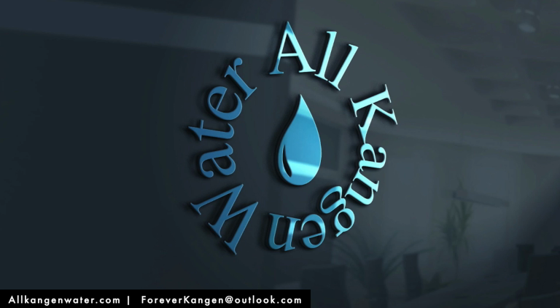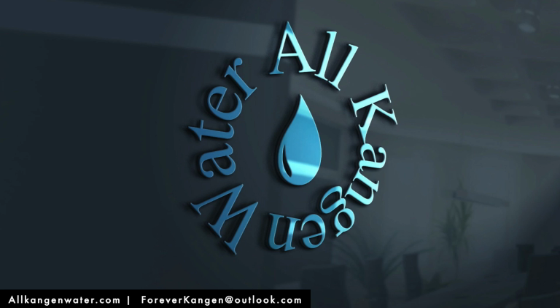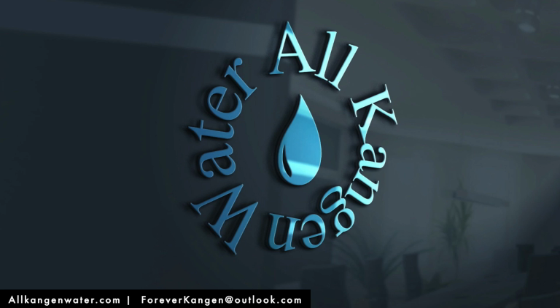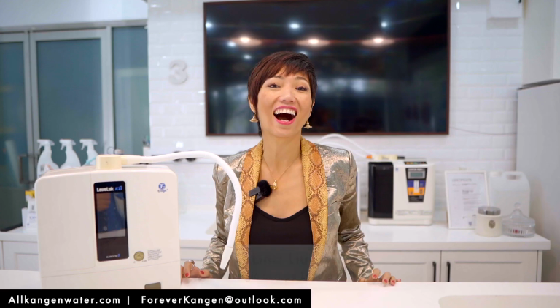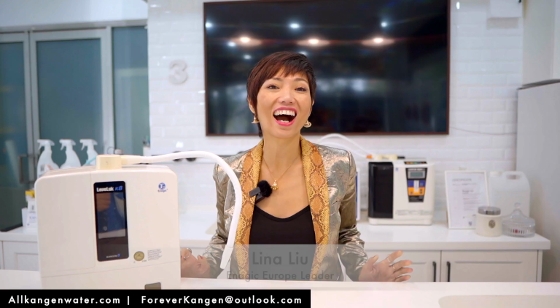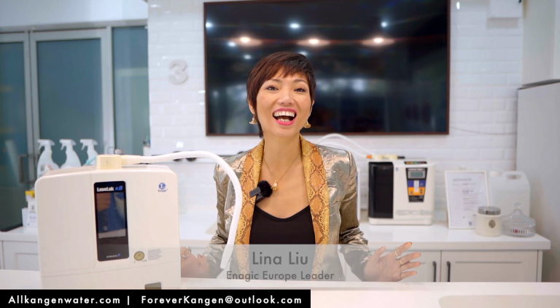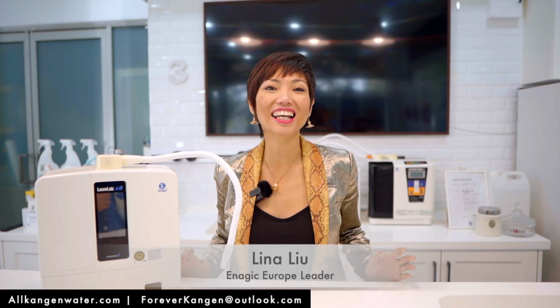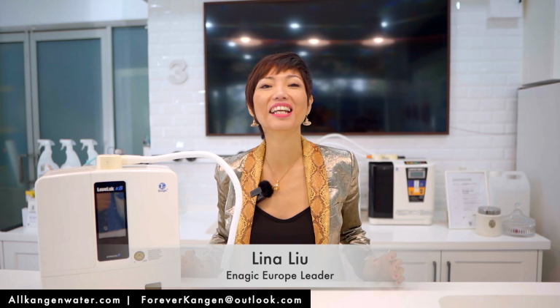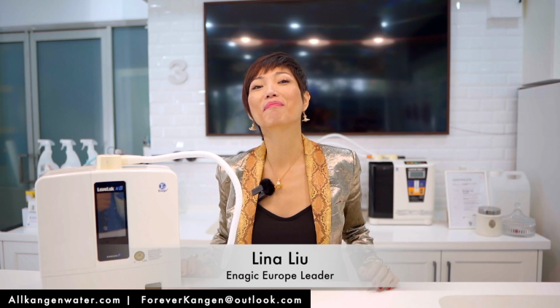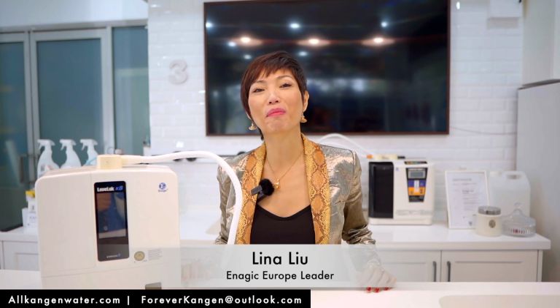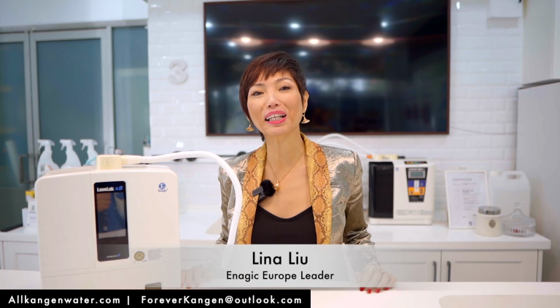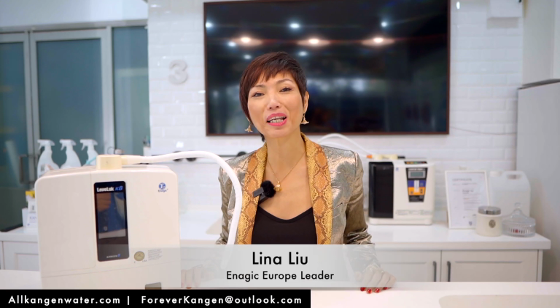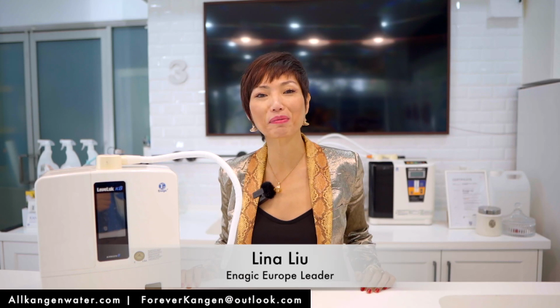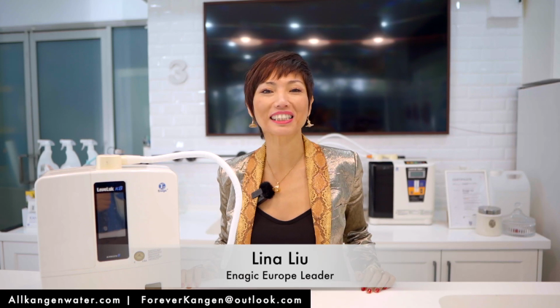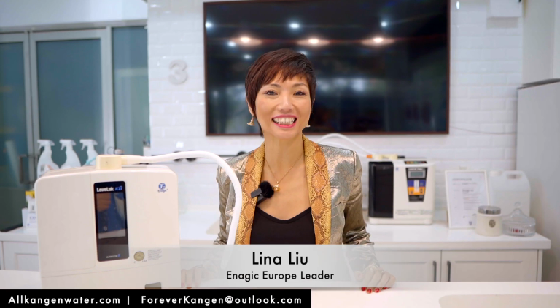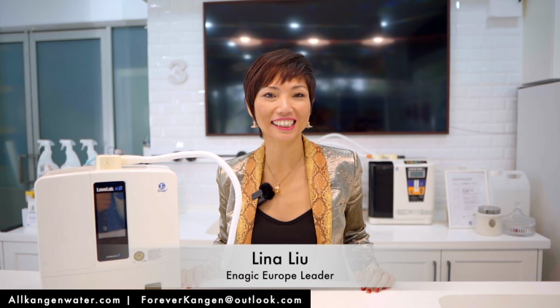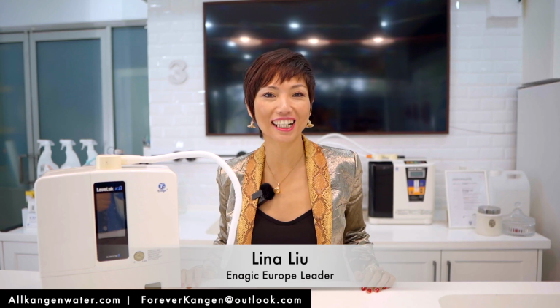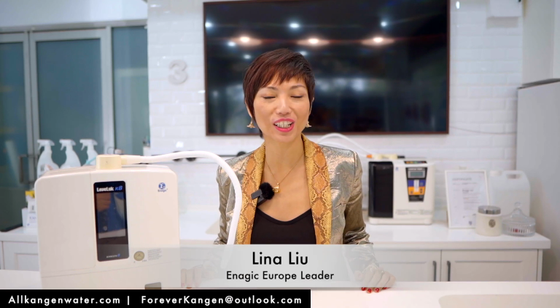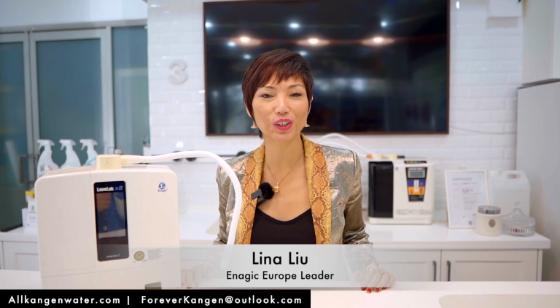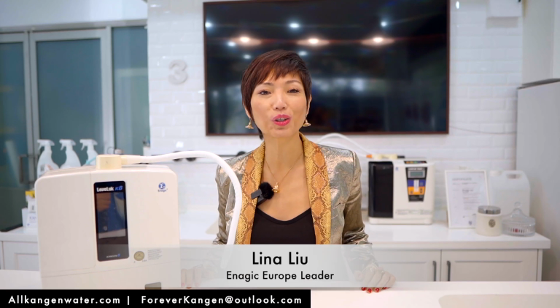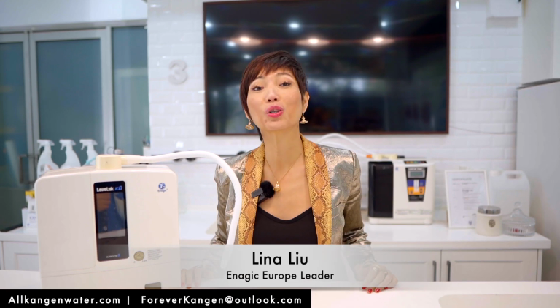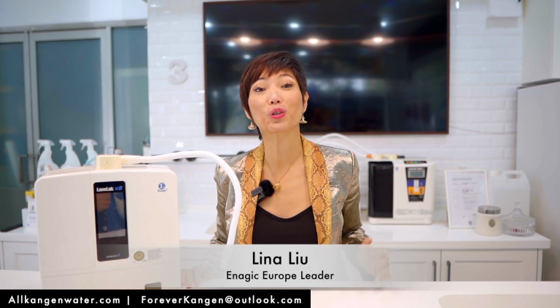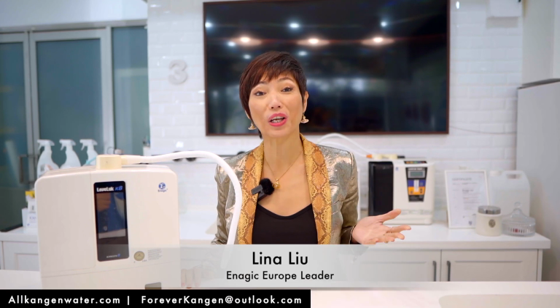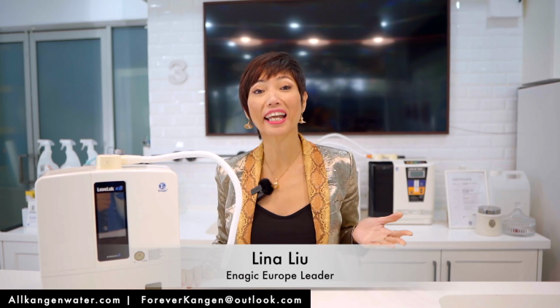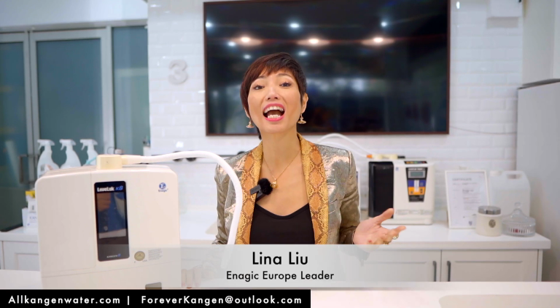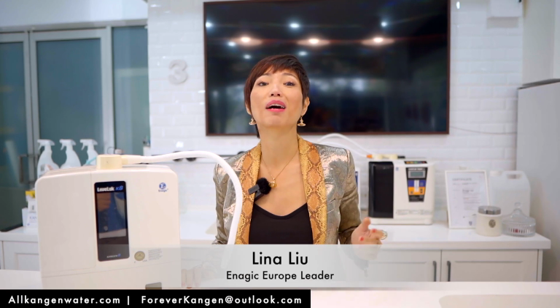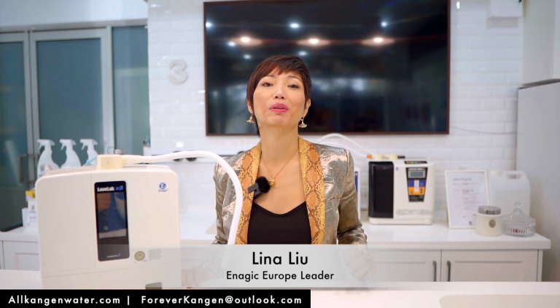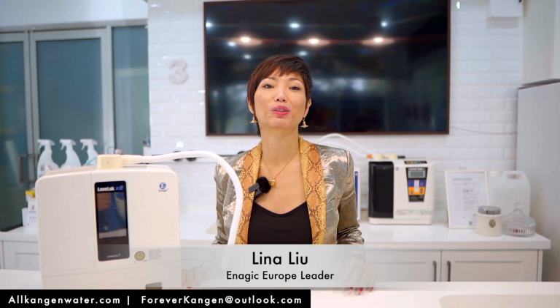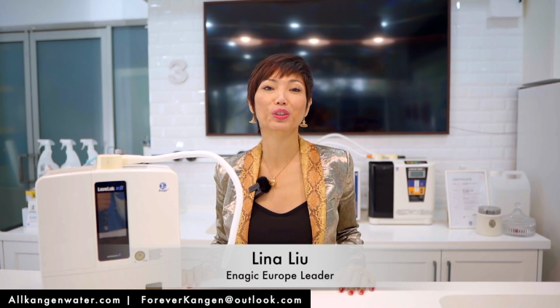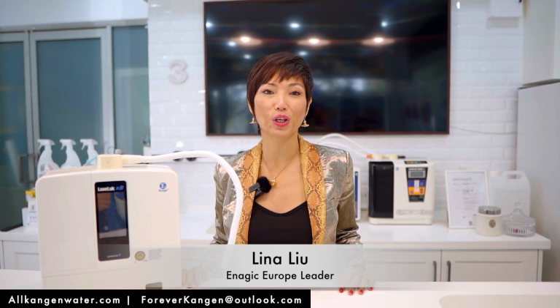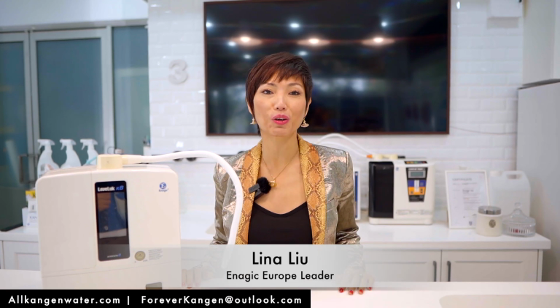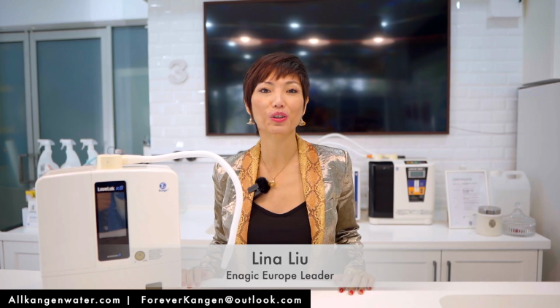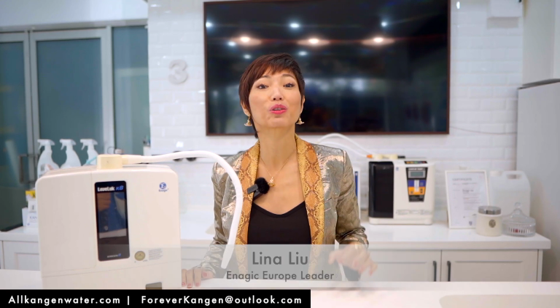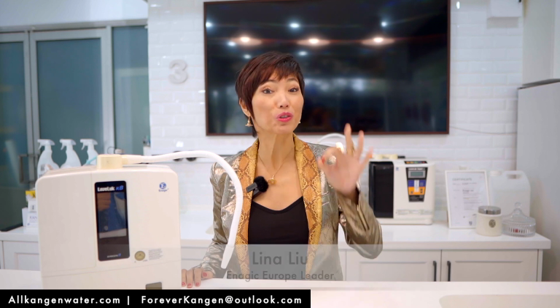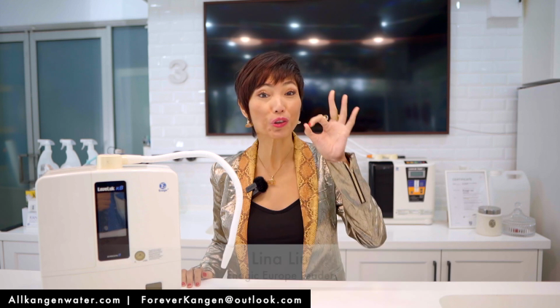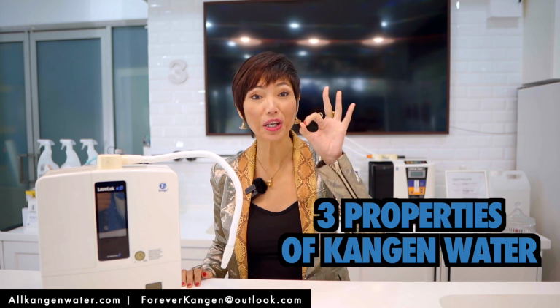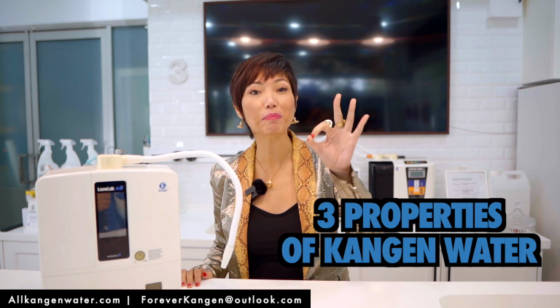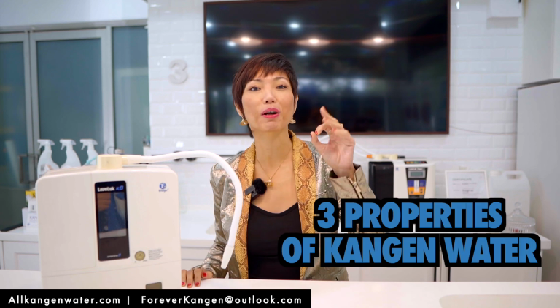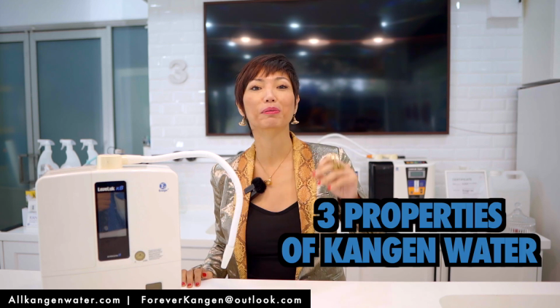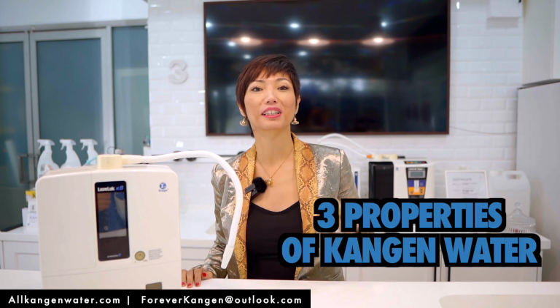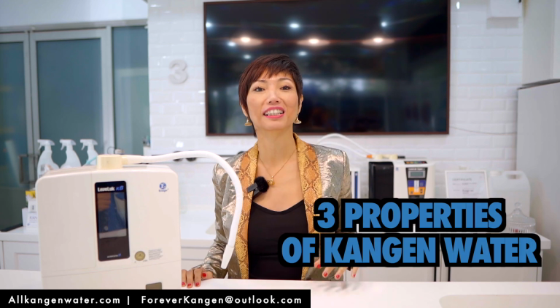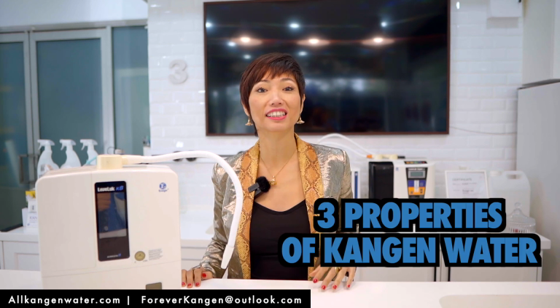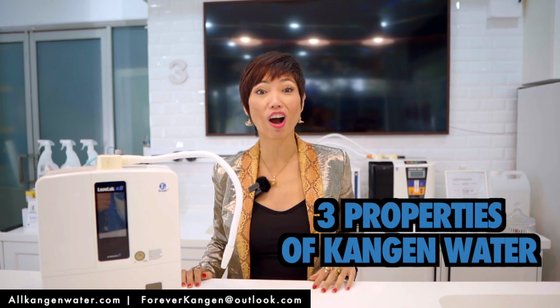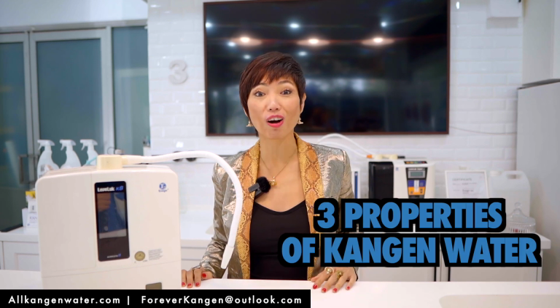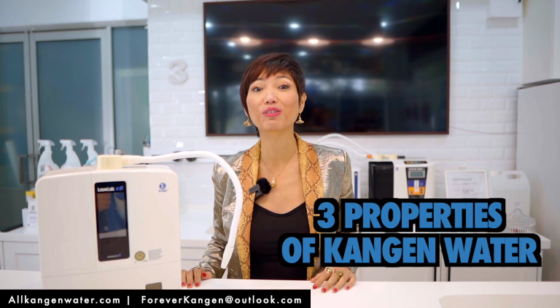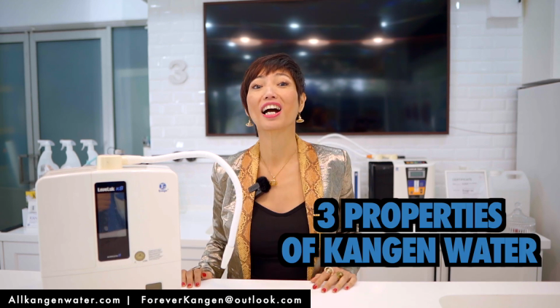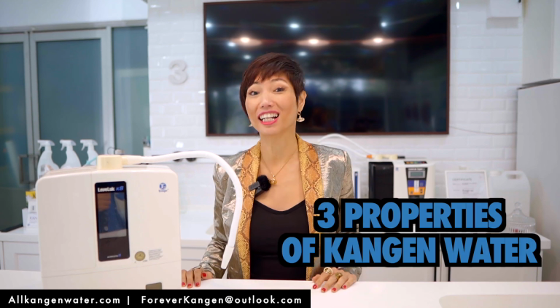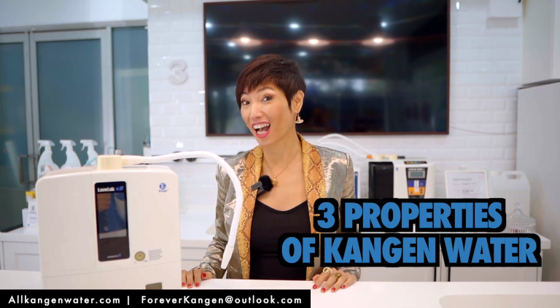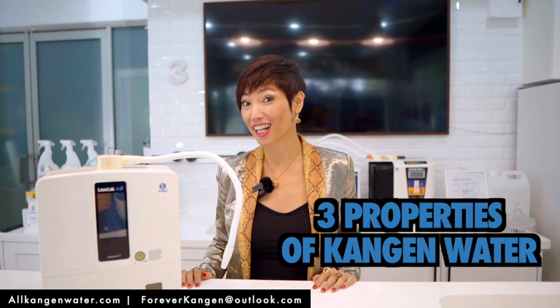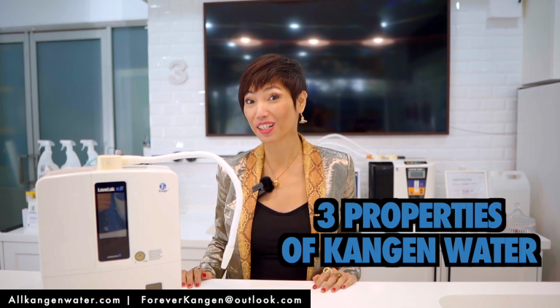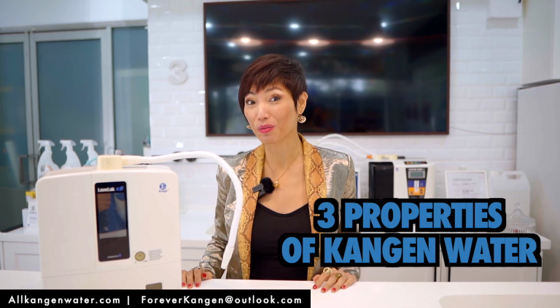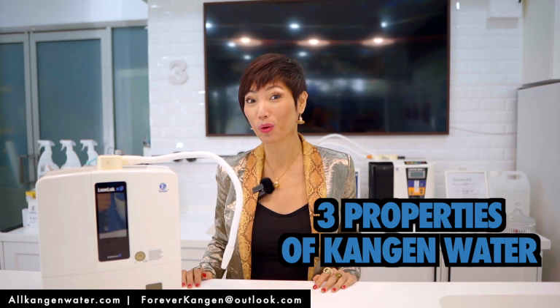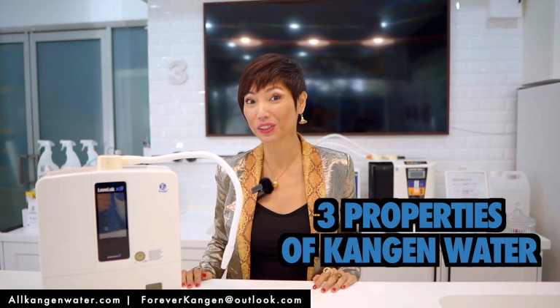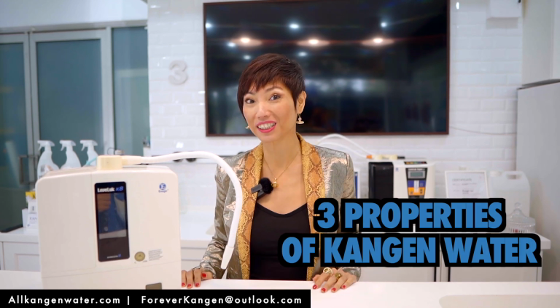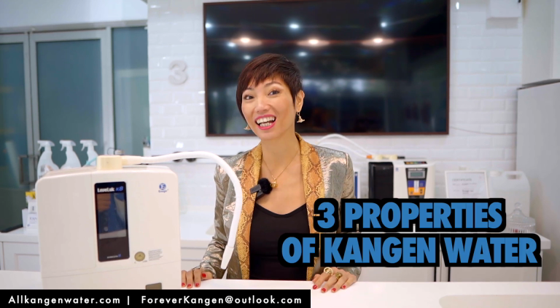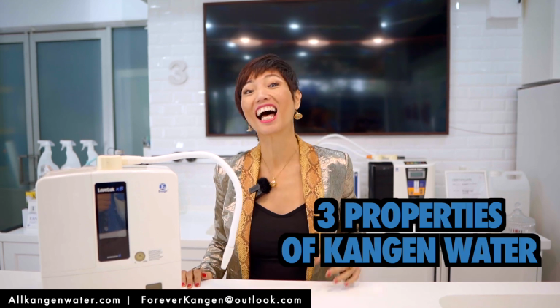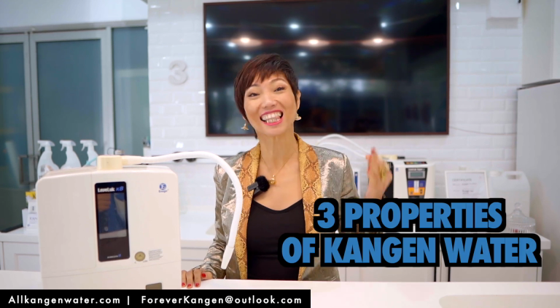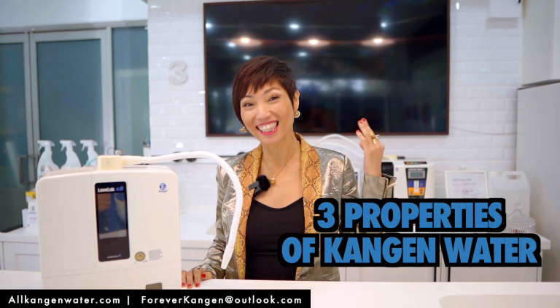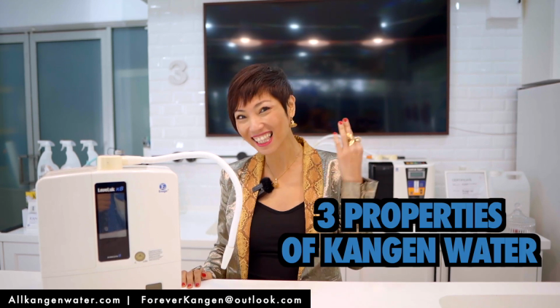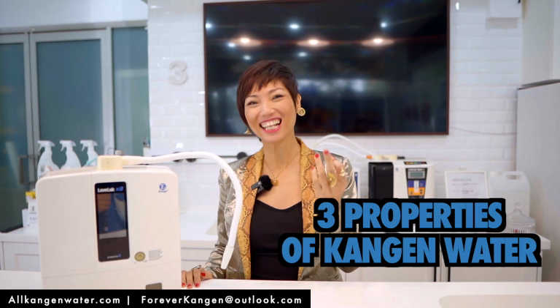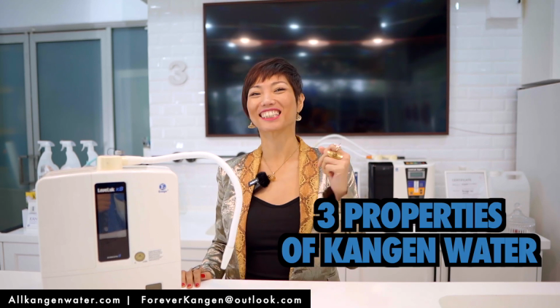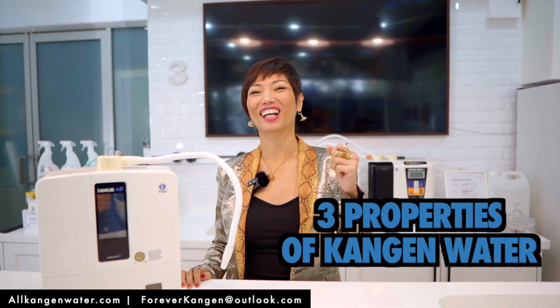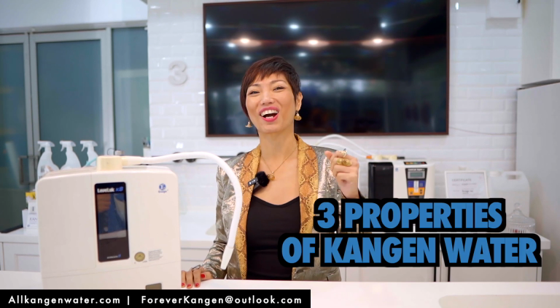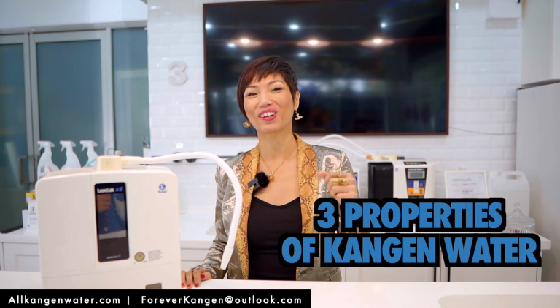Hi, my name is Lina Liu. Today I'm going to show you three properties of Kangen water. Let's go.